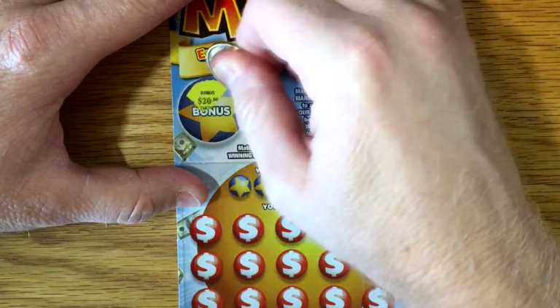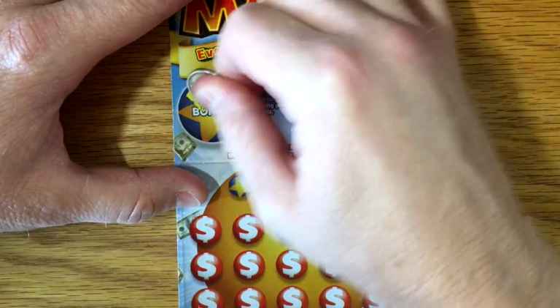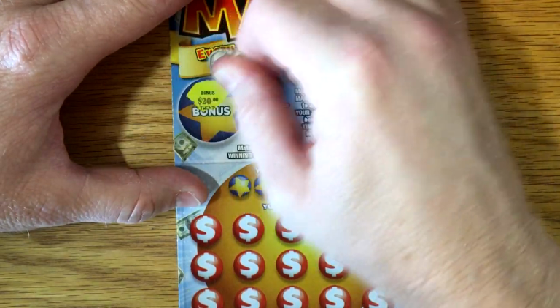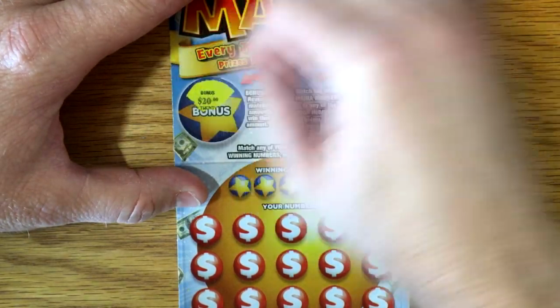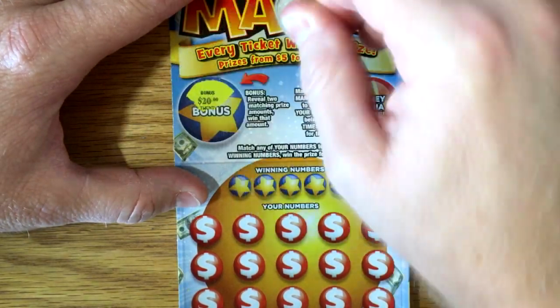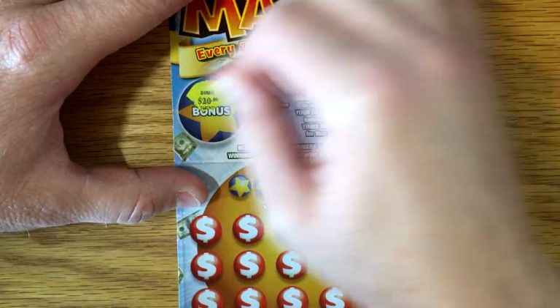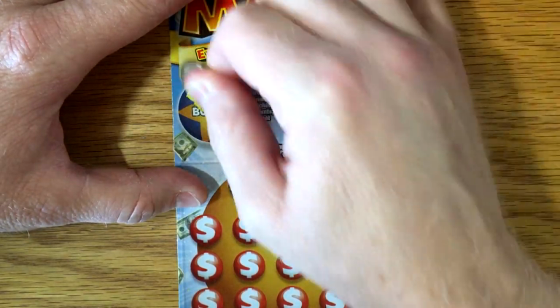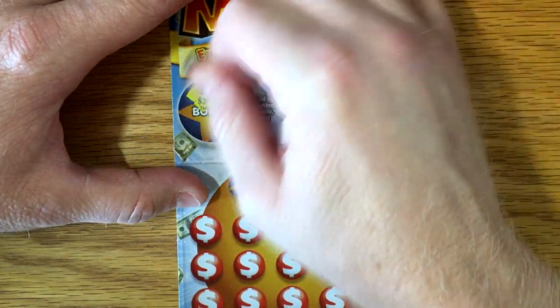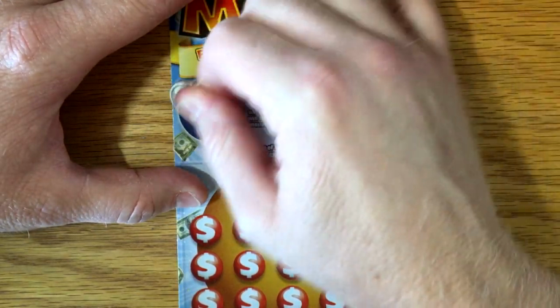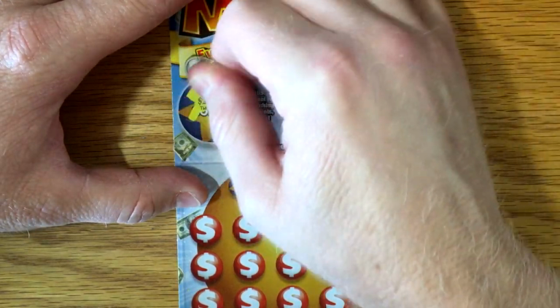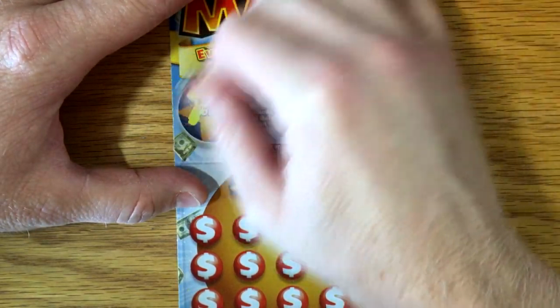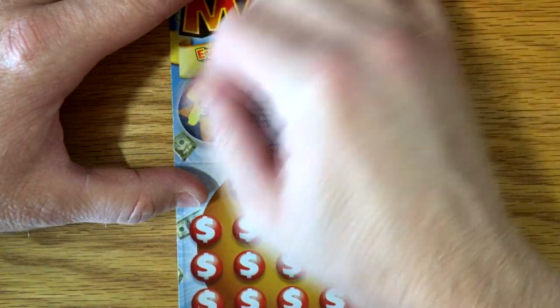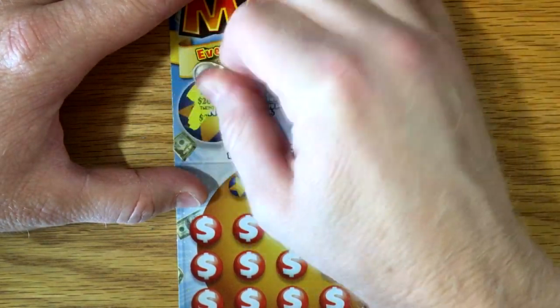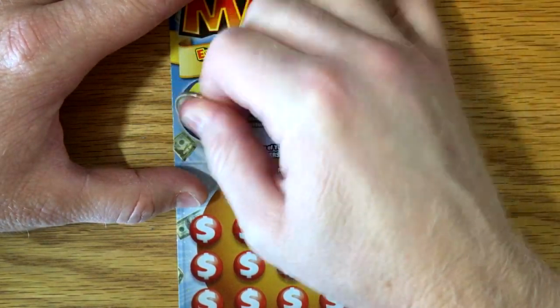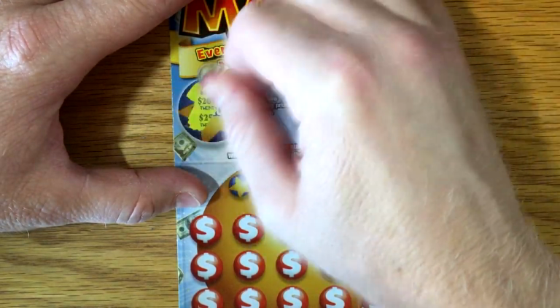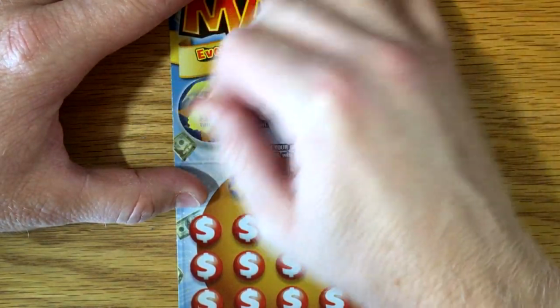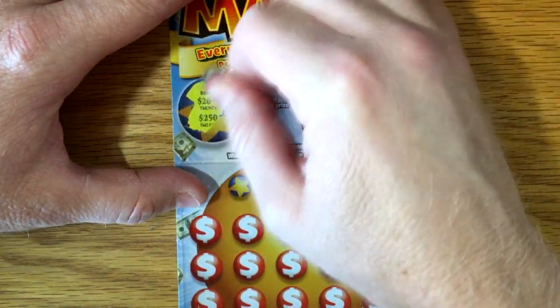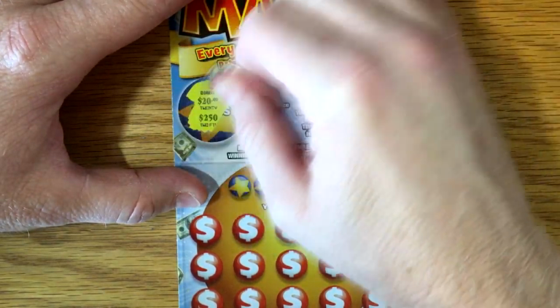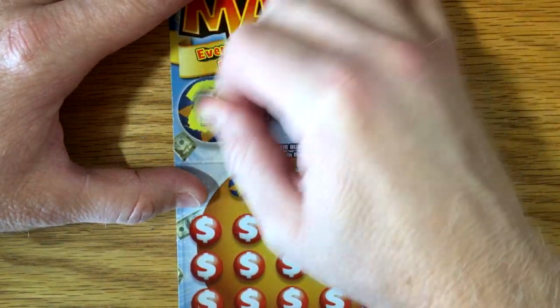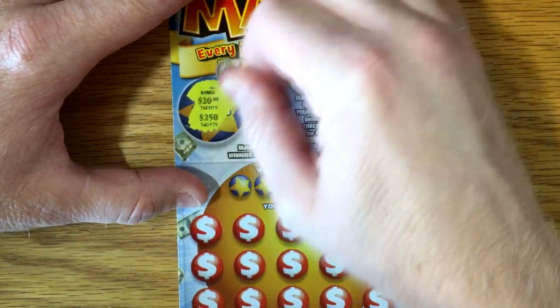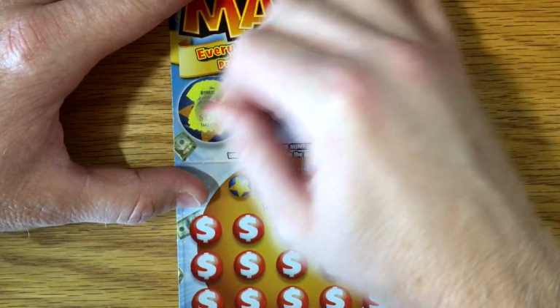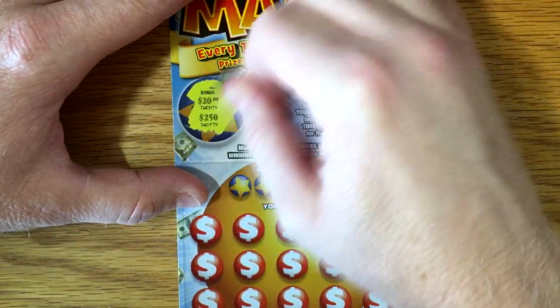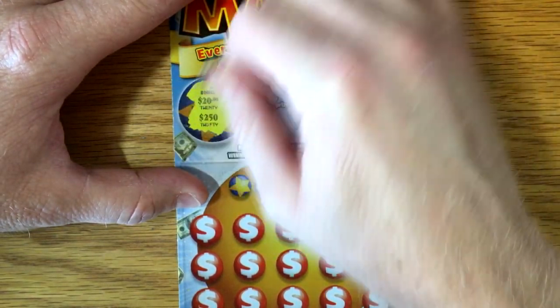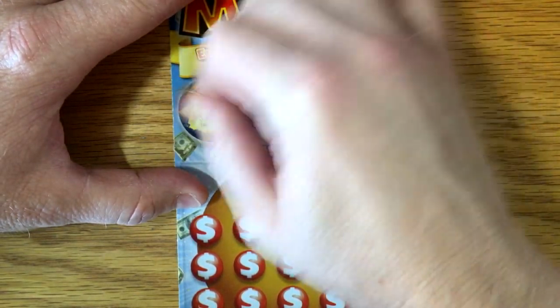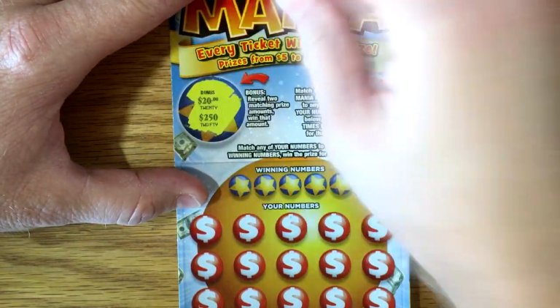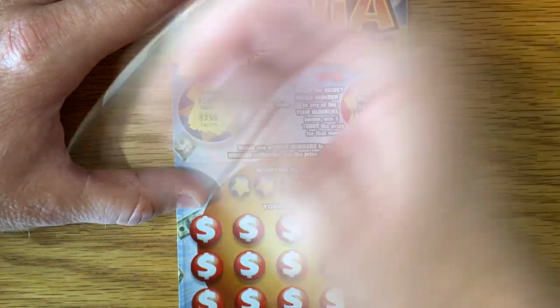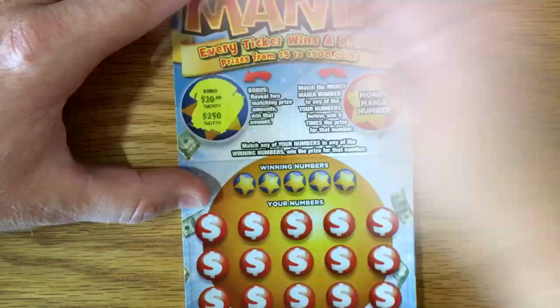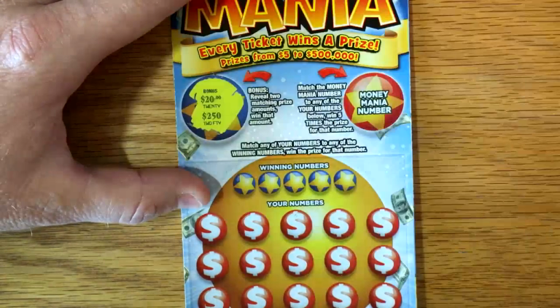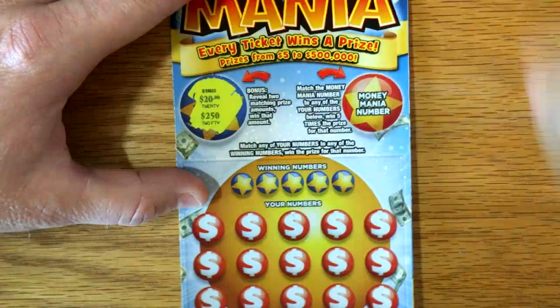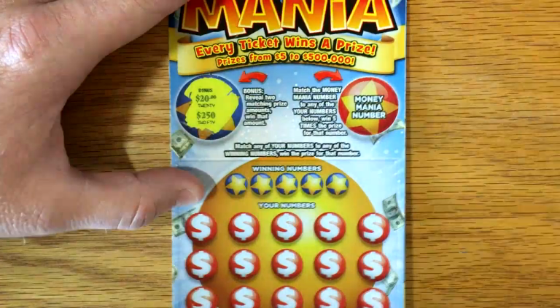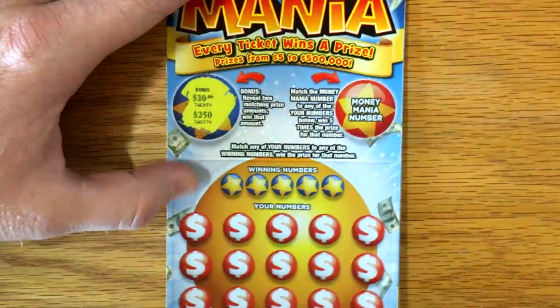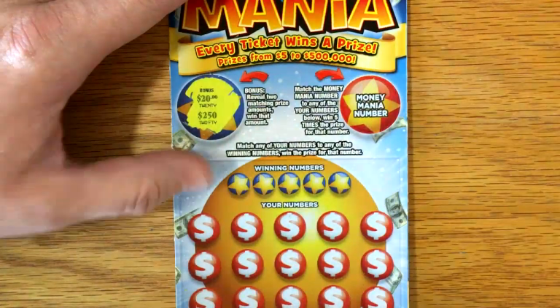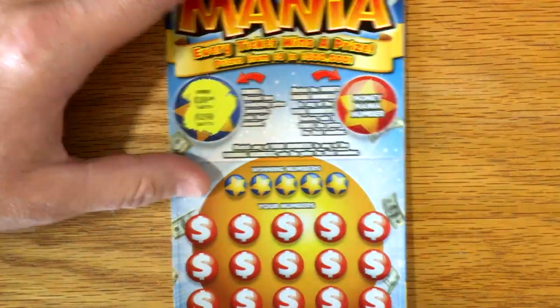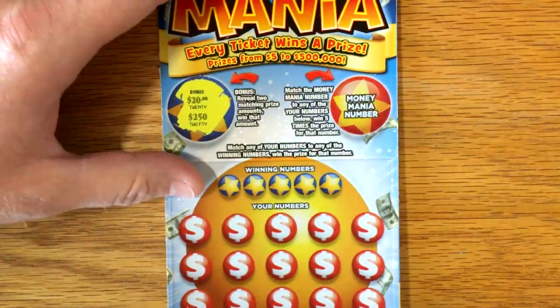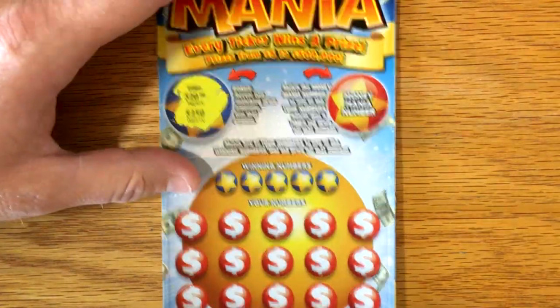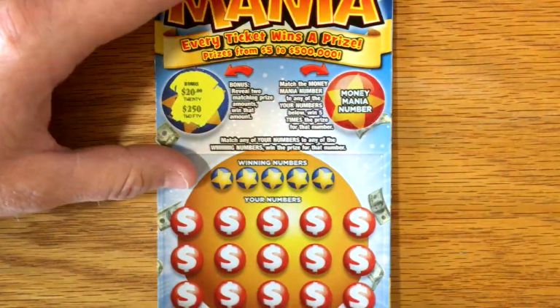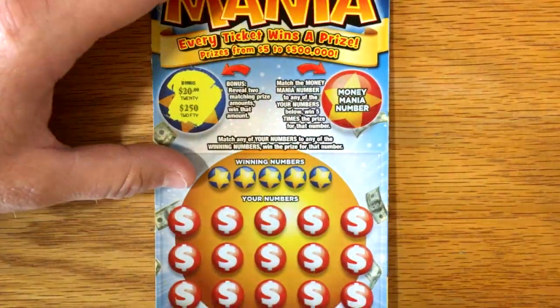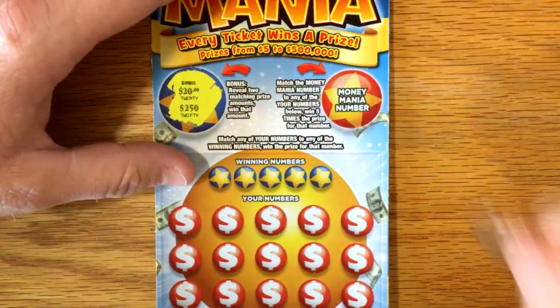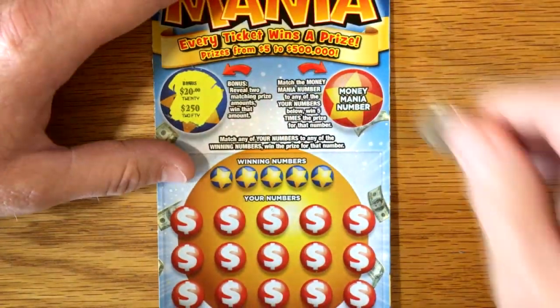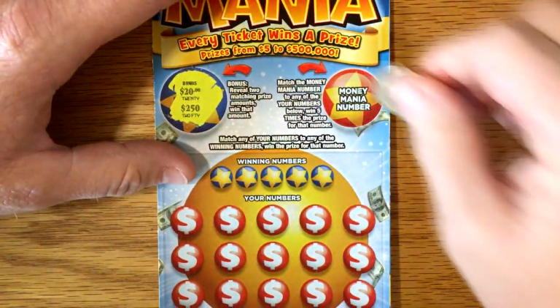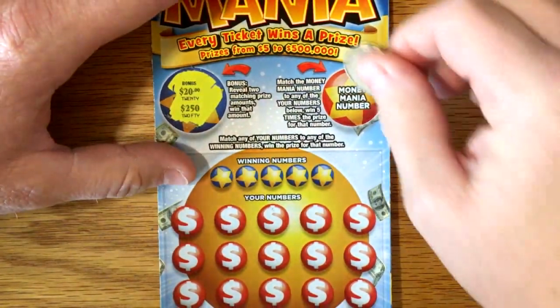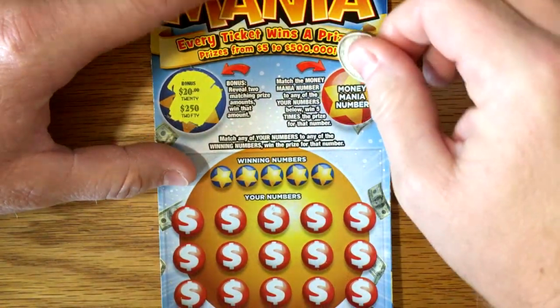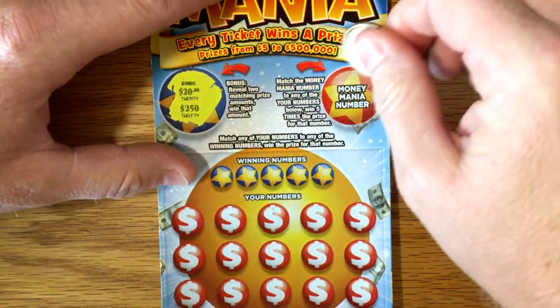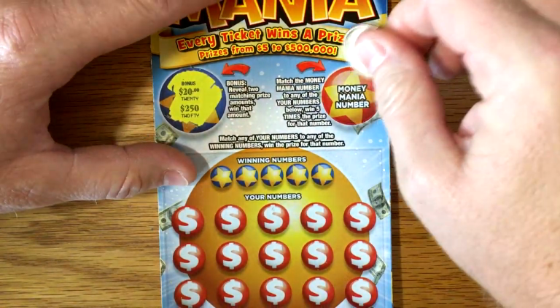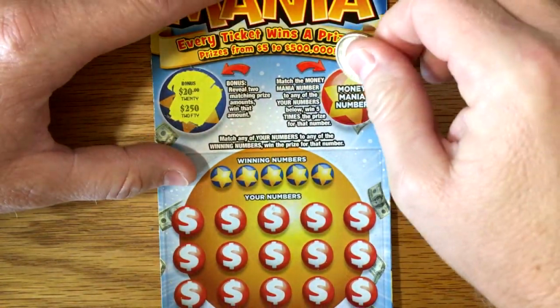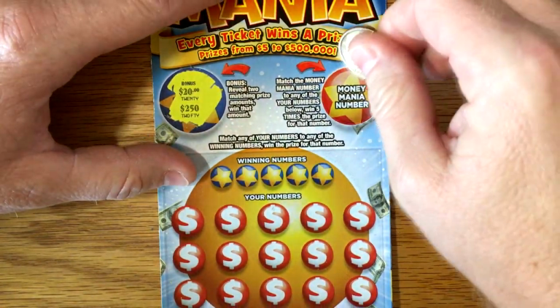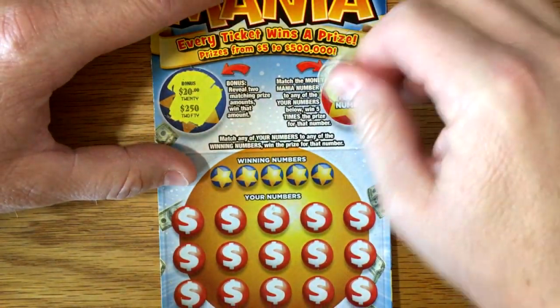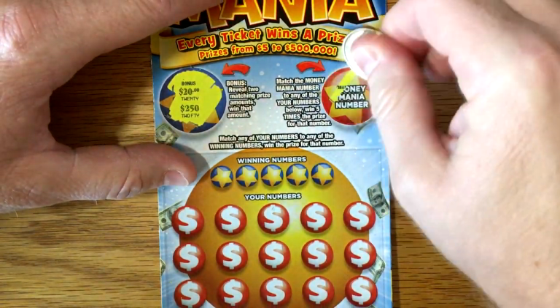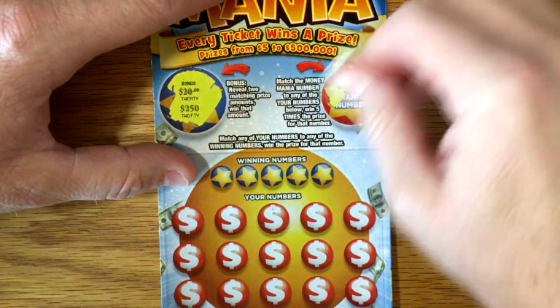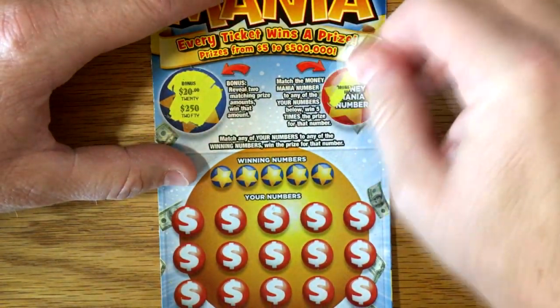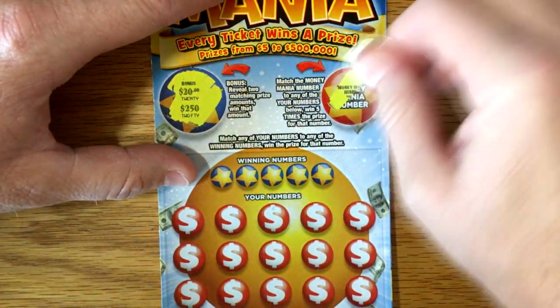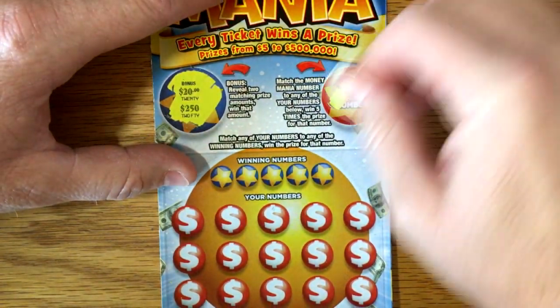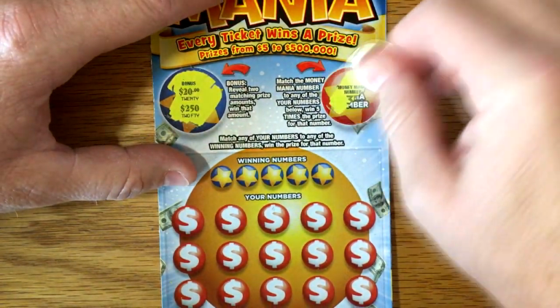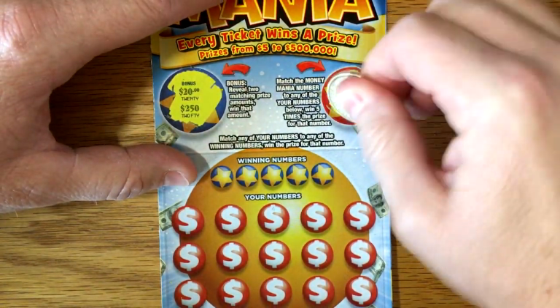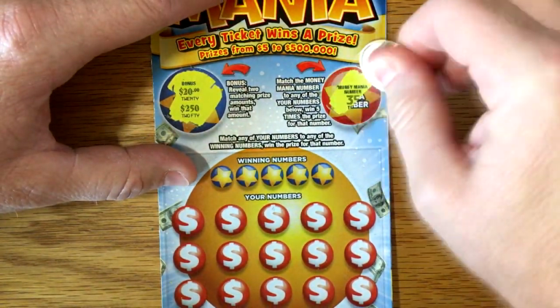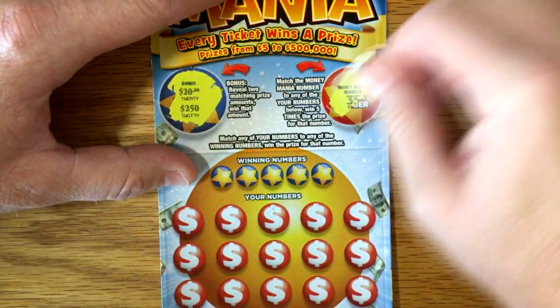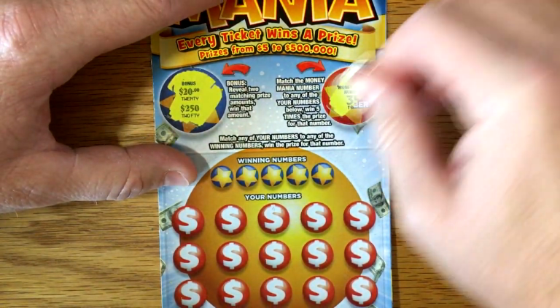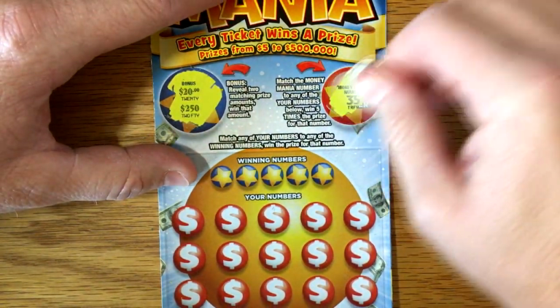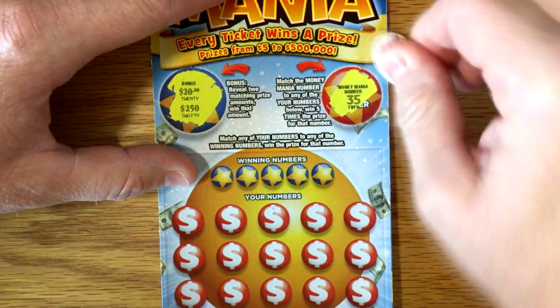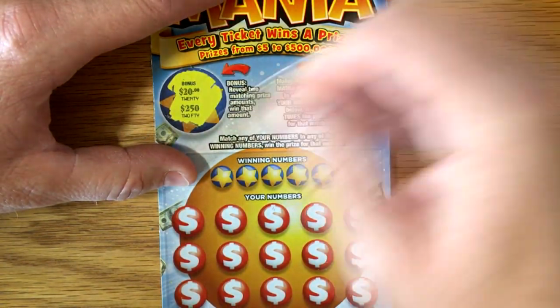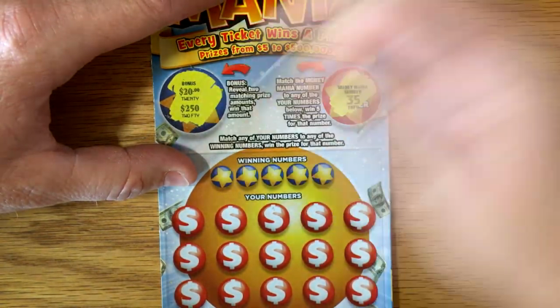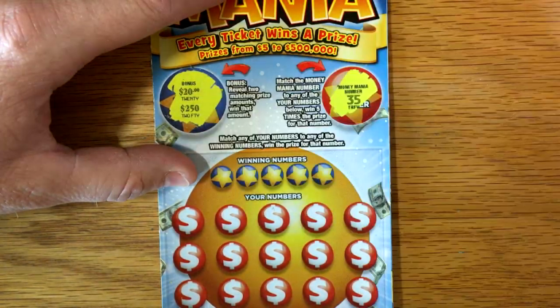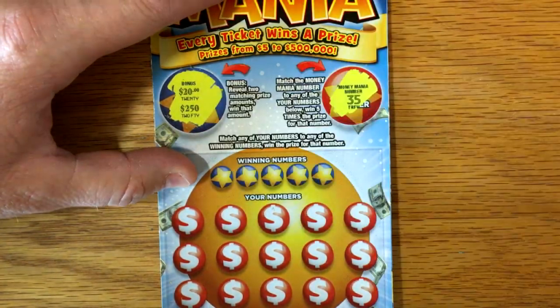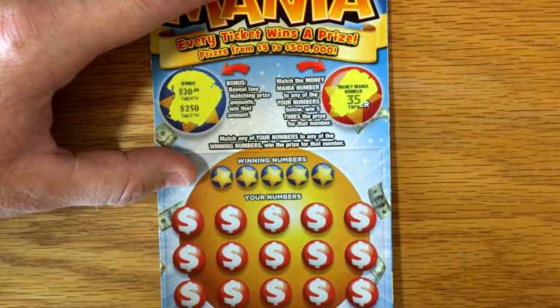Ooh, $20 would be nice. $250 would have been nicer. Alright, so our Money Mania number is $35.